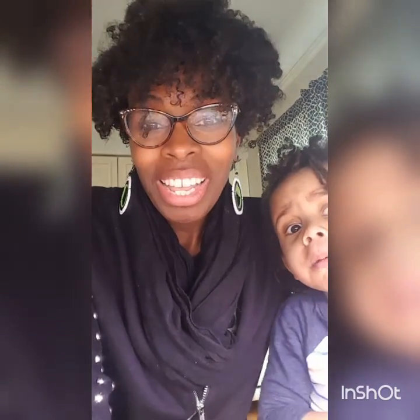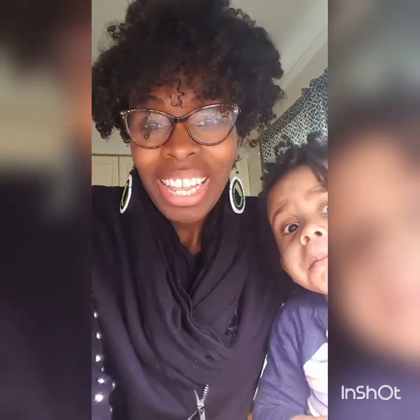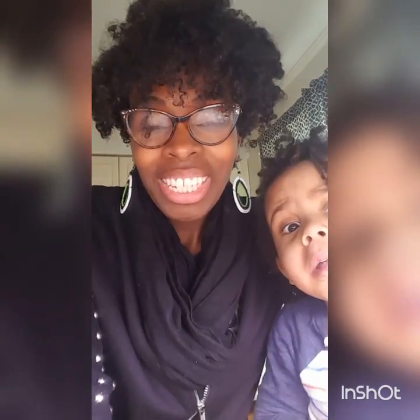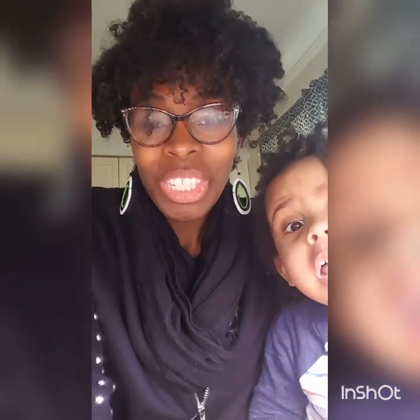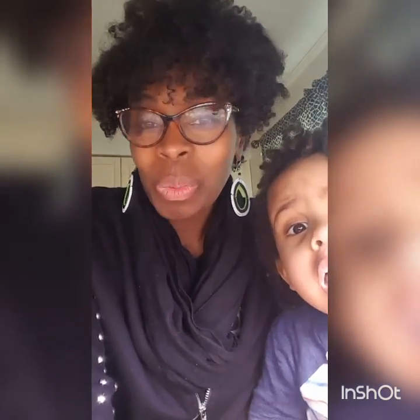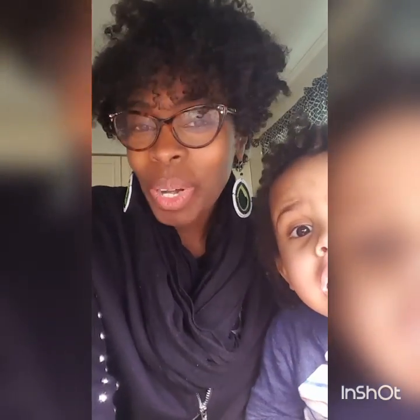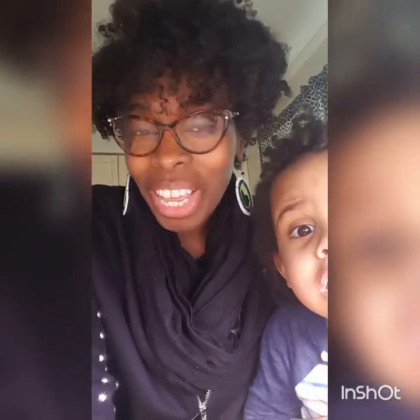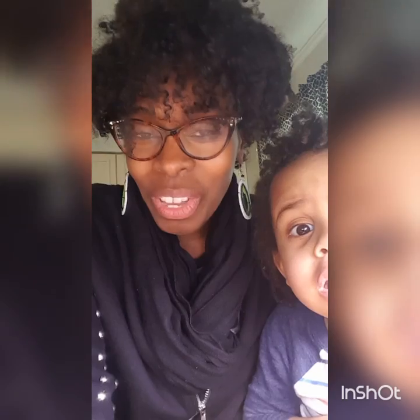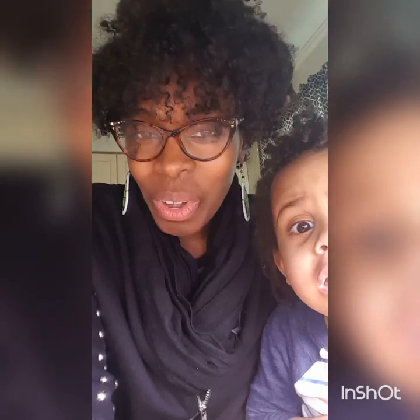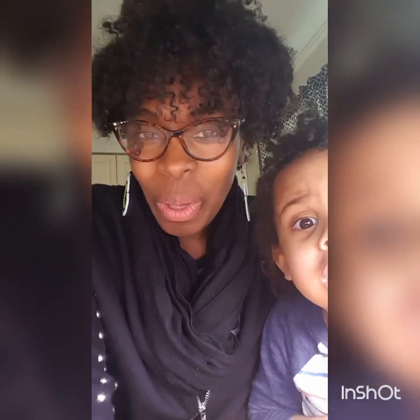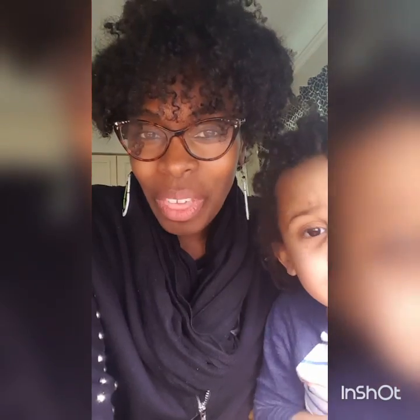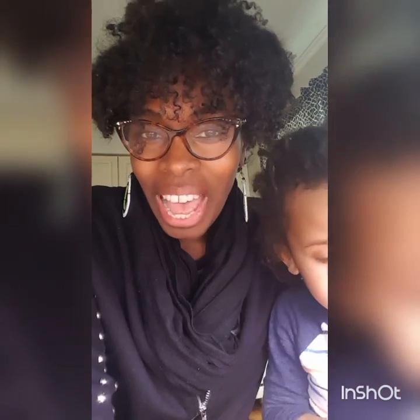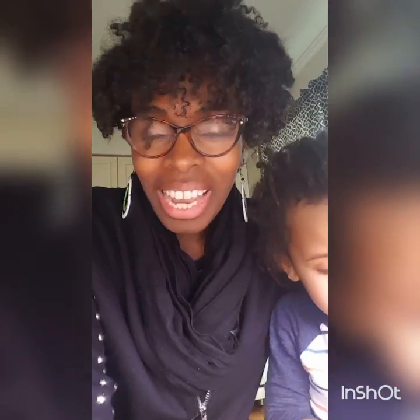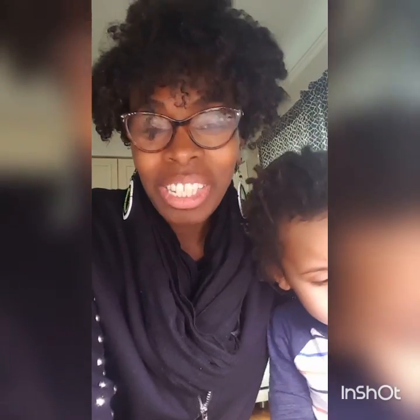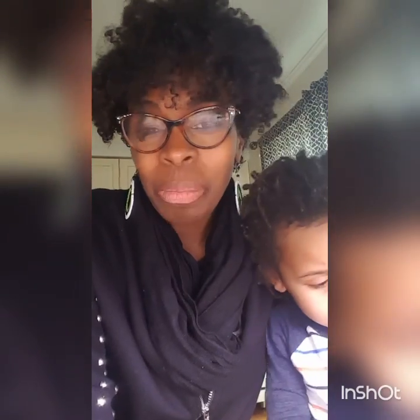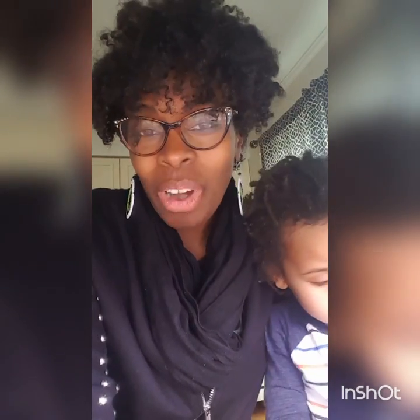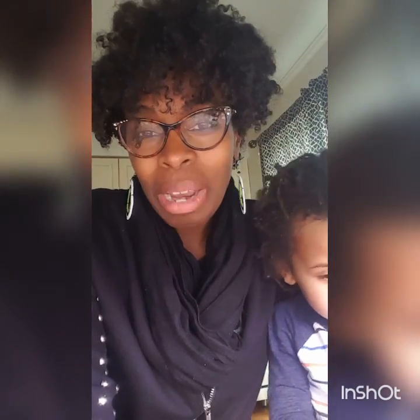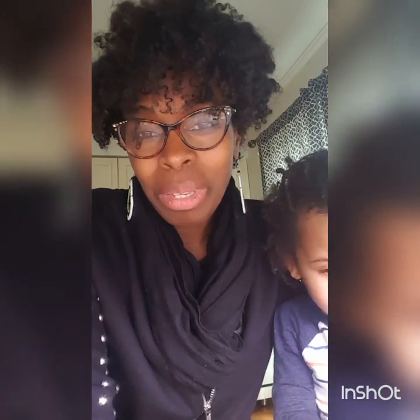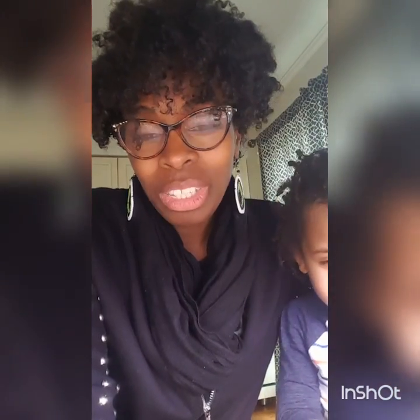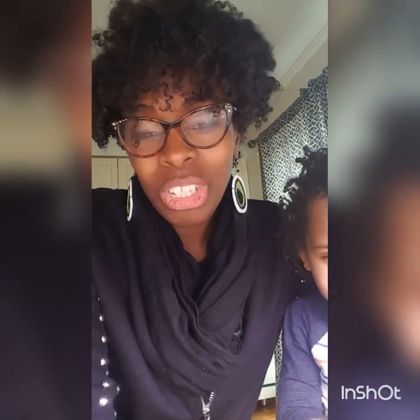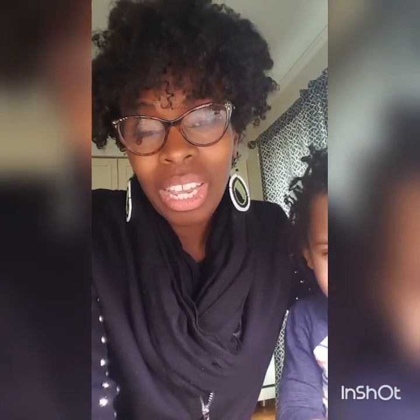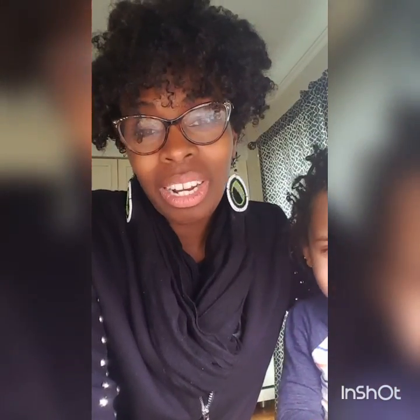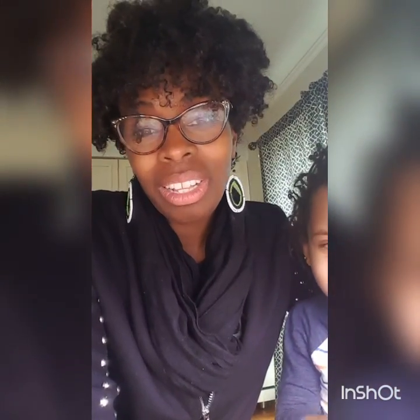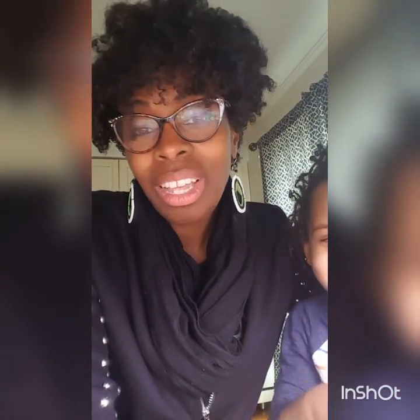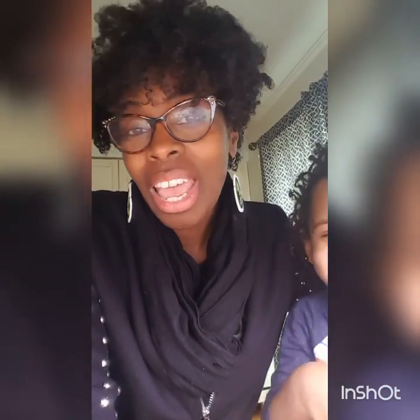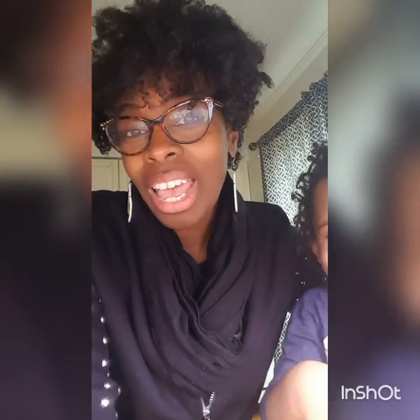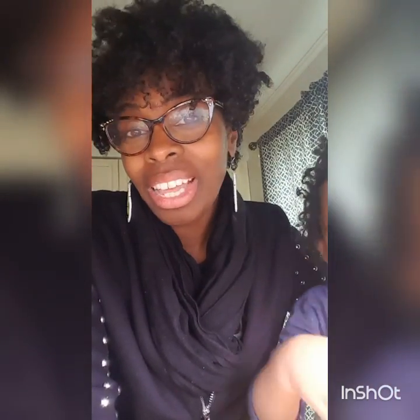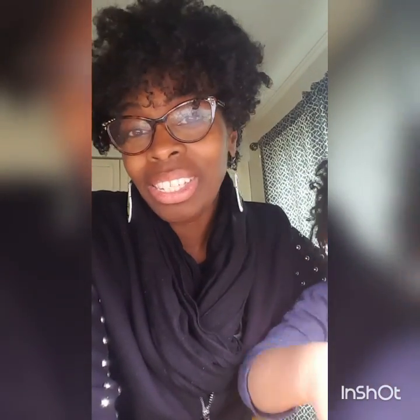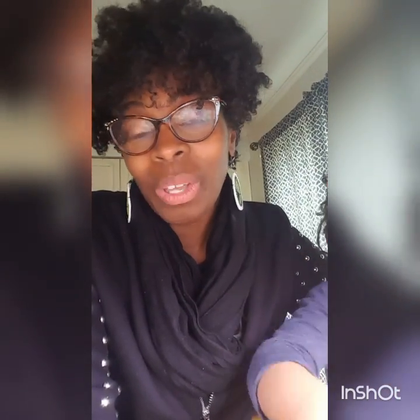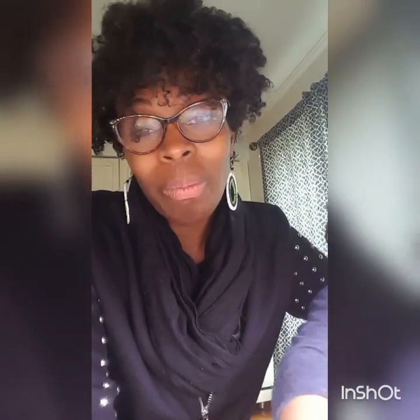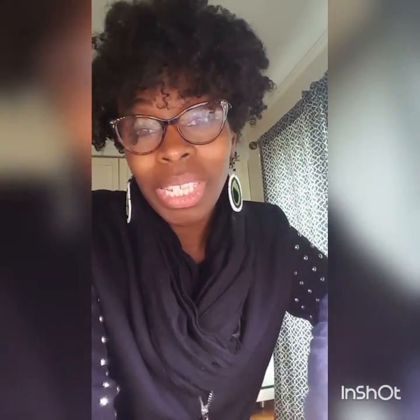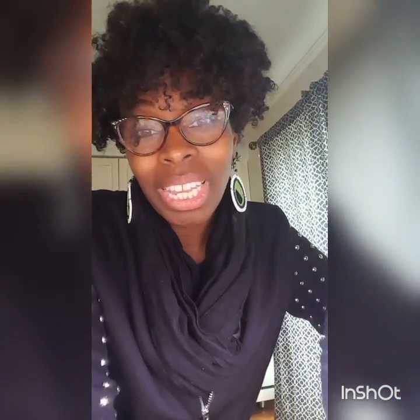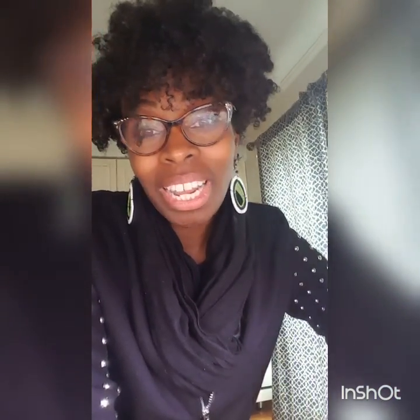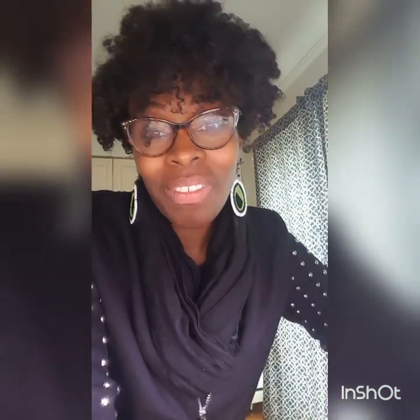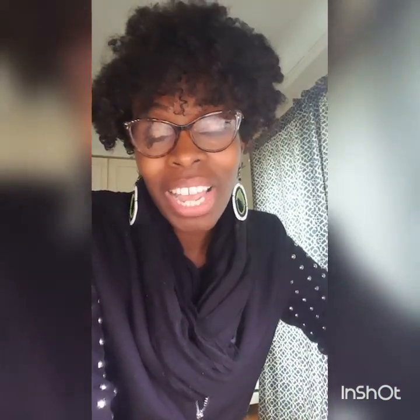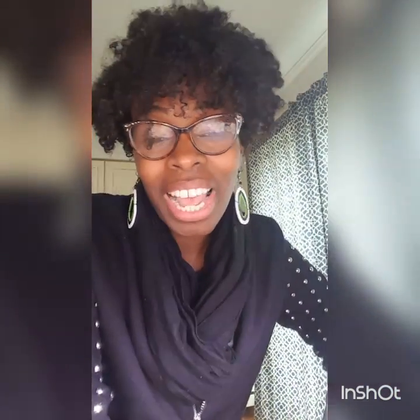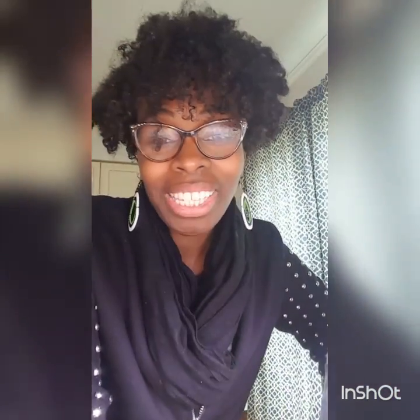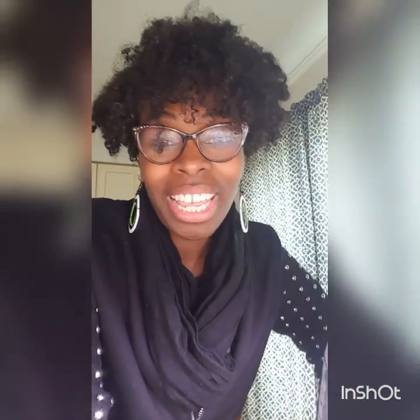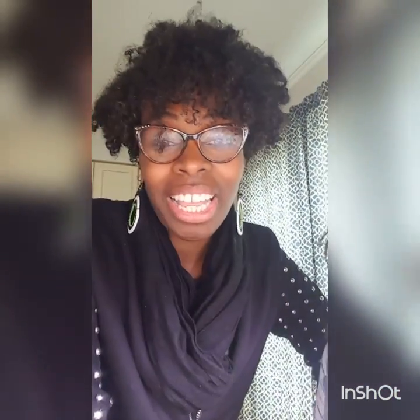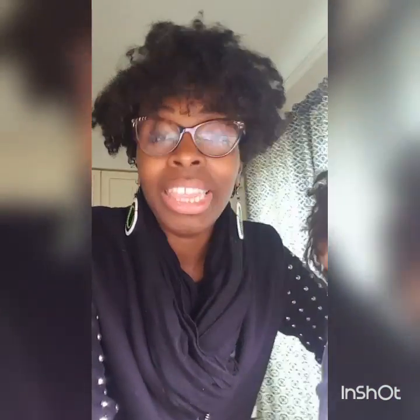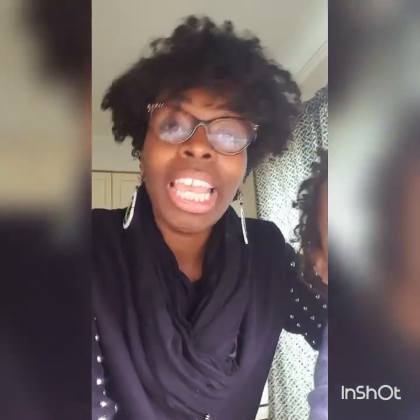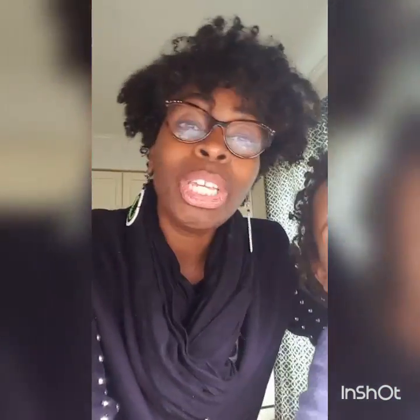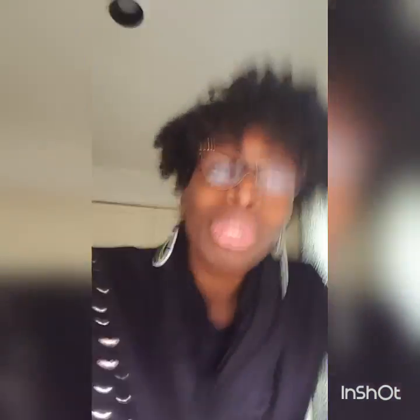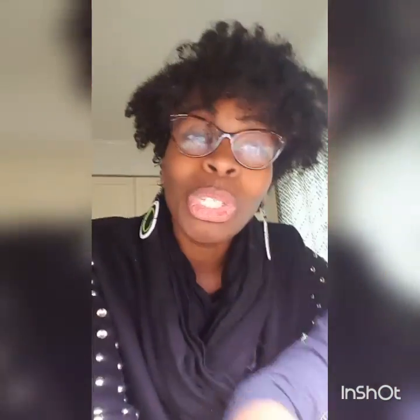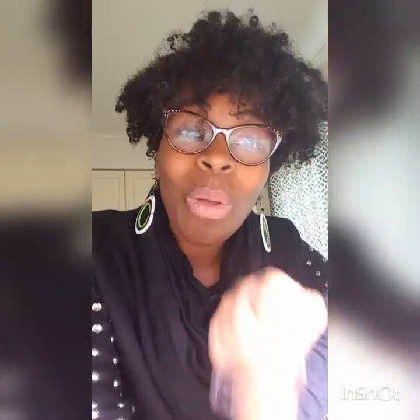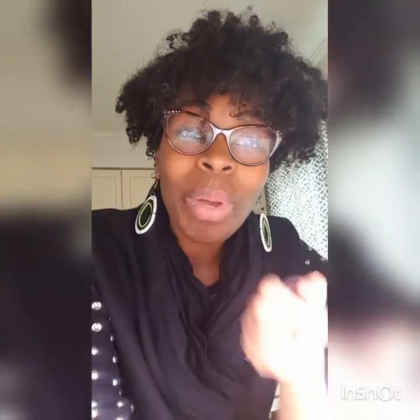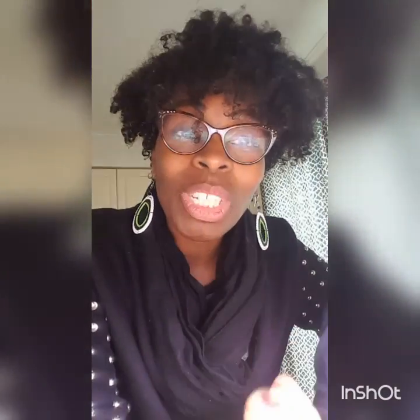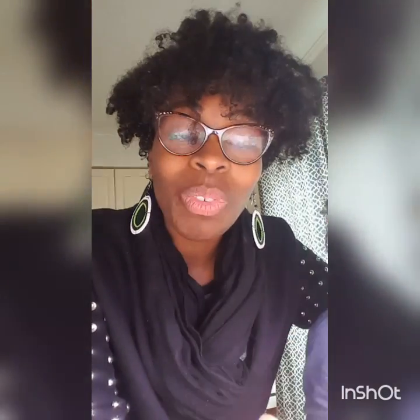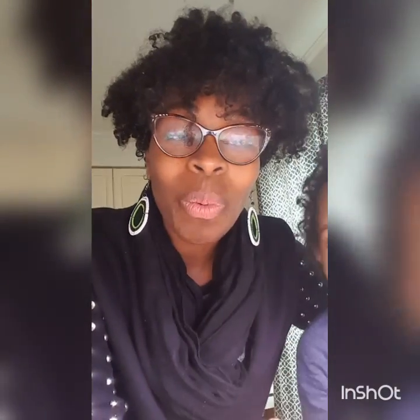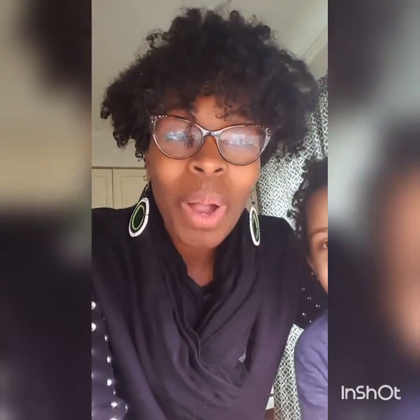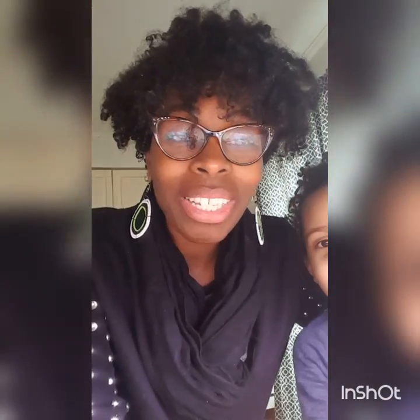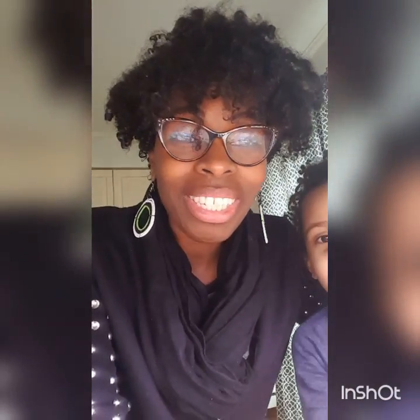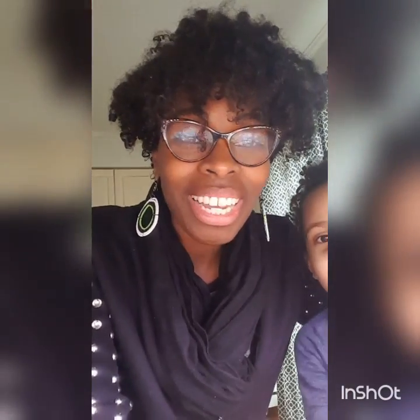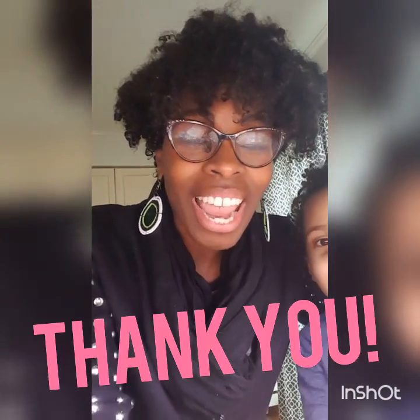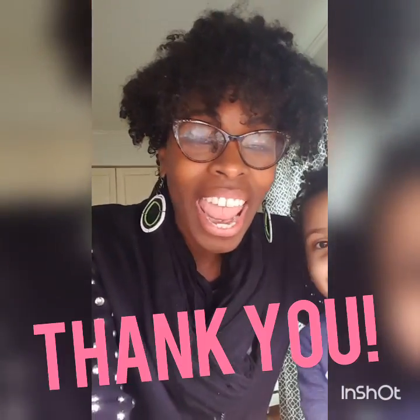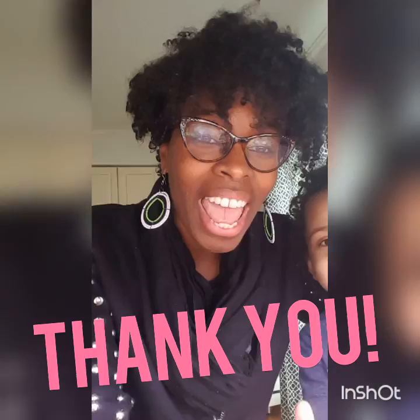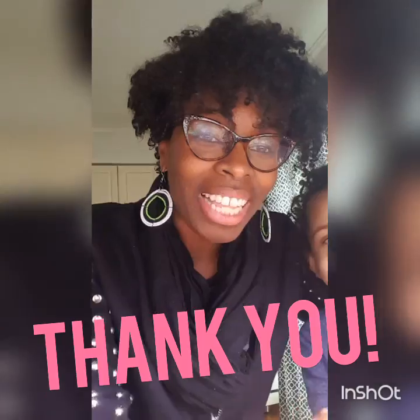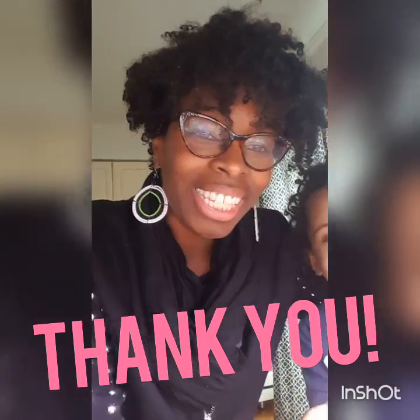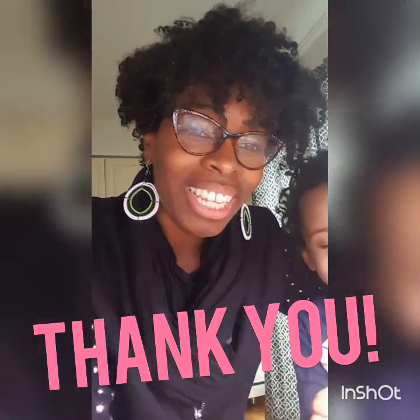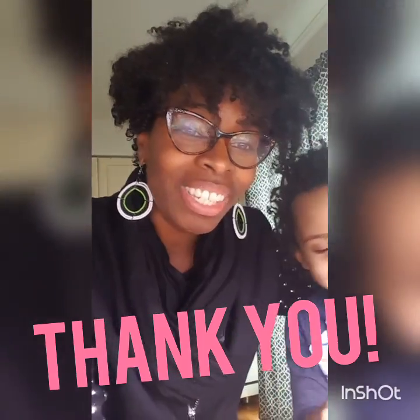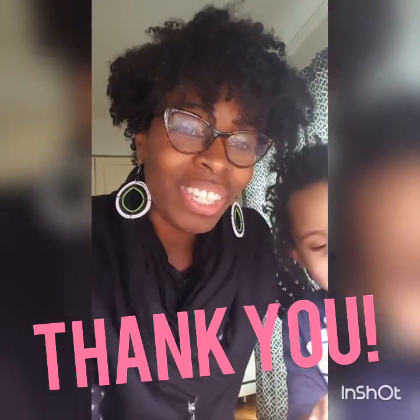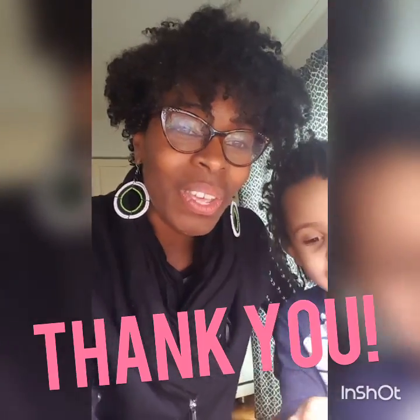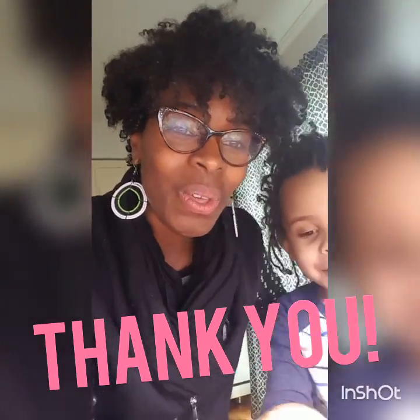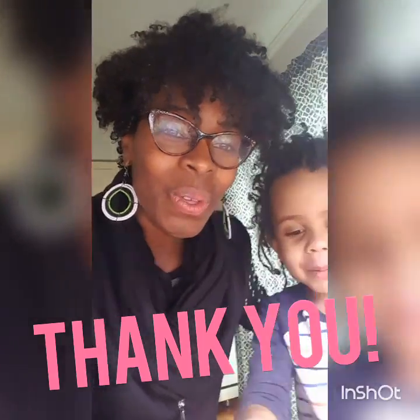I just want to let you know — subscribe to the channel and don't miss any of the content. Thank you so much for watching and see you soon. Bye.